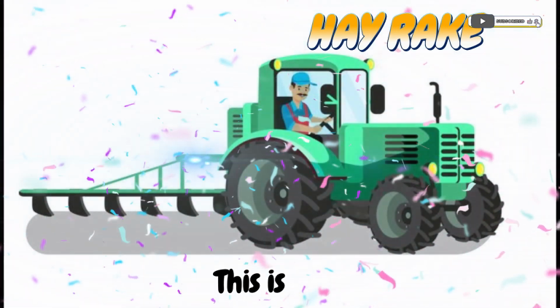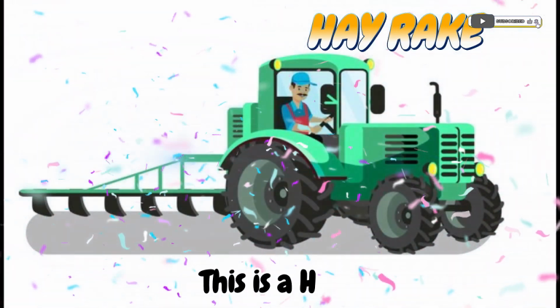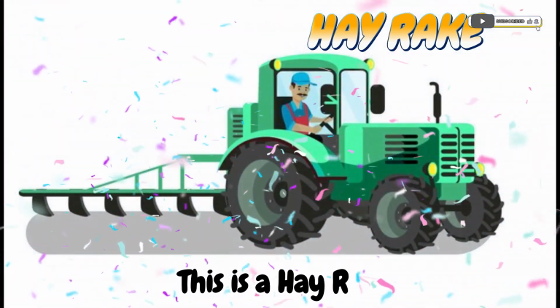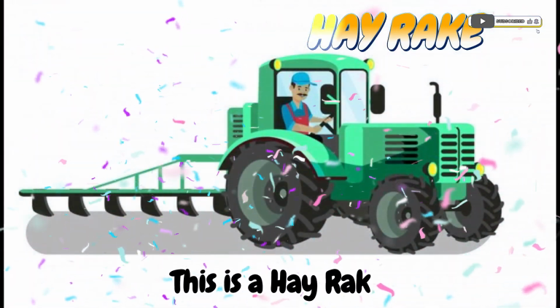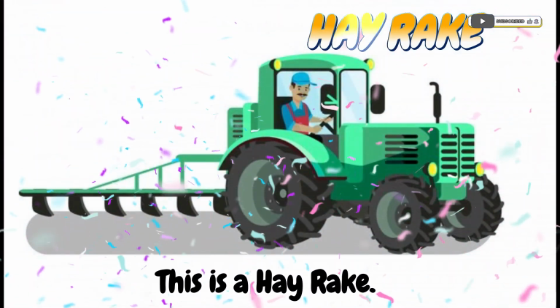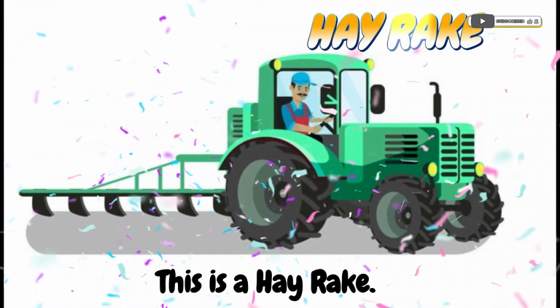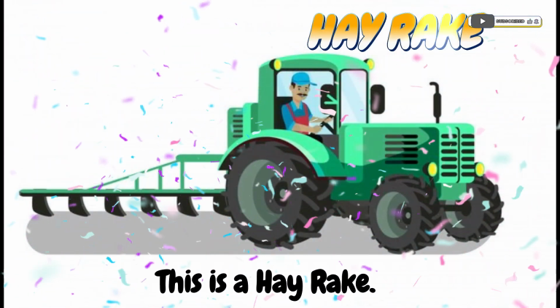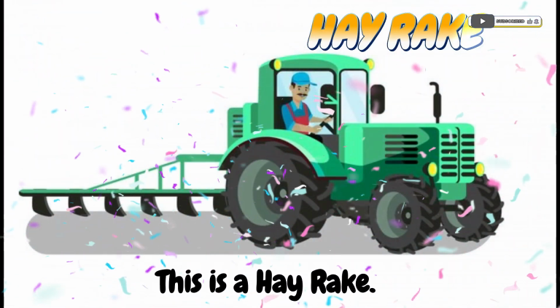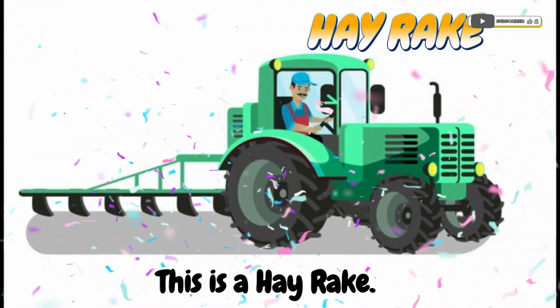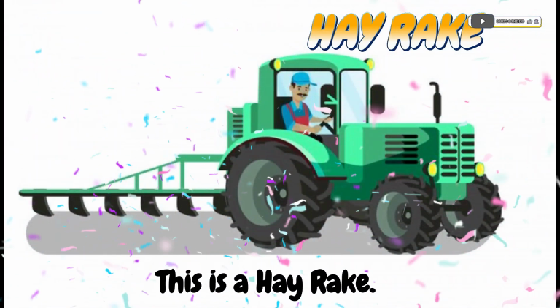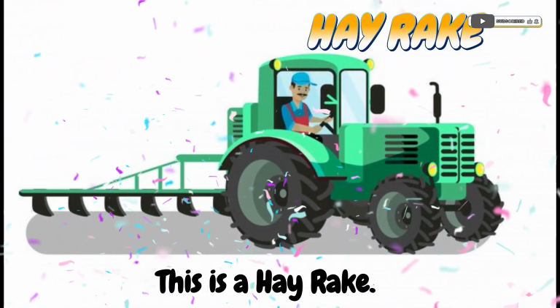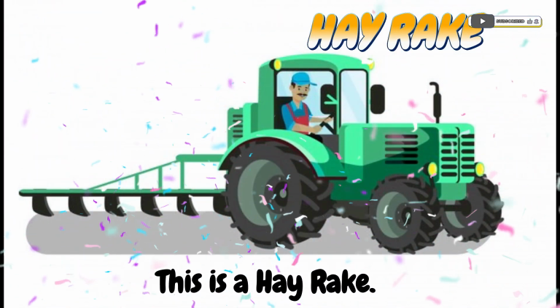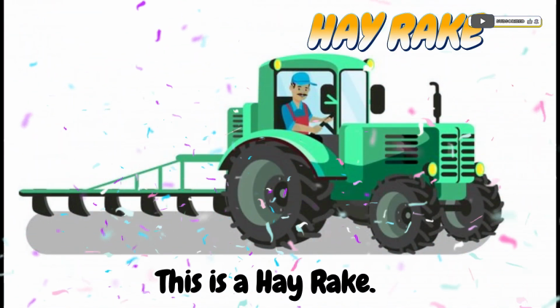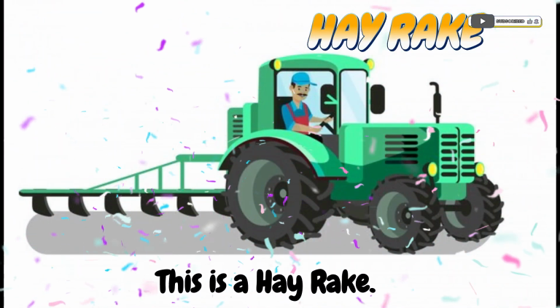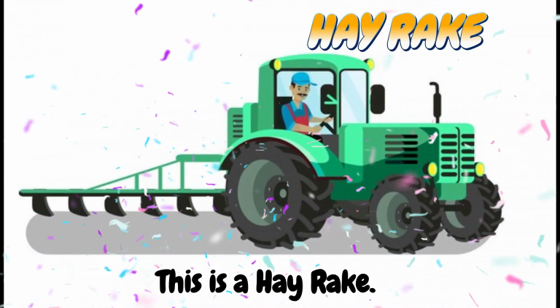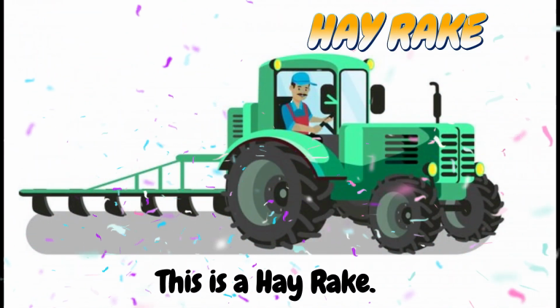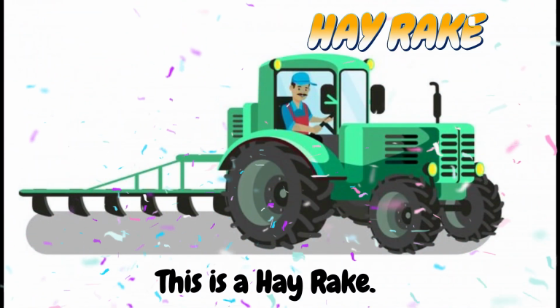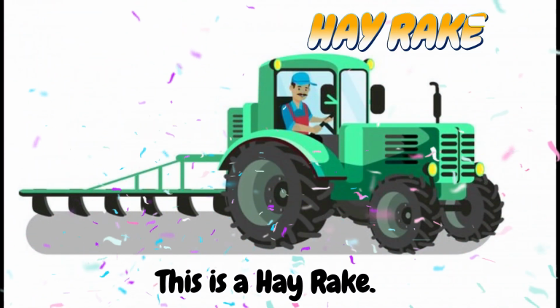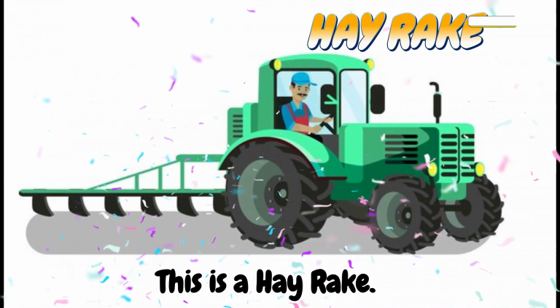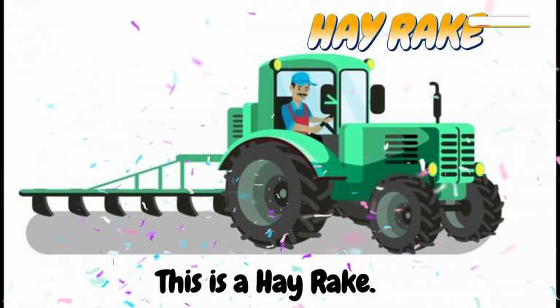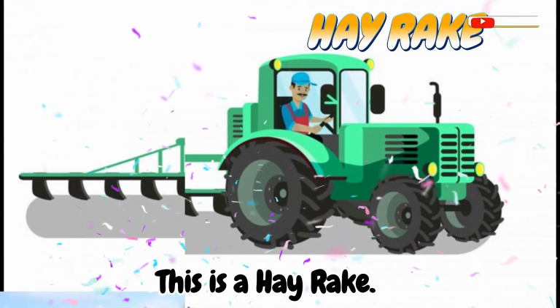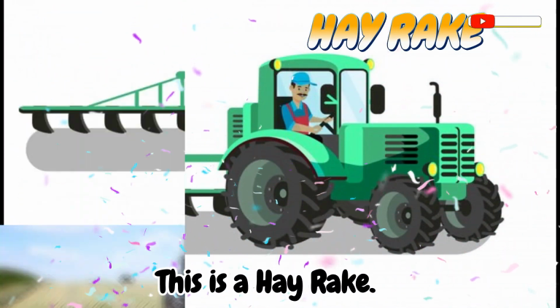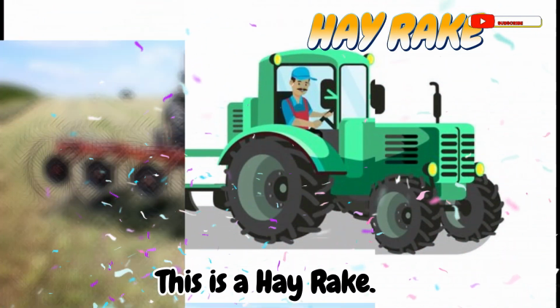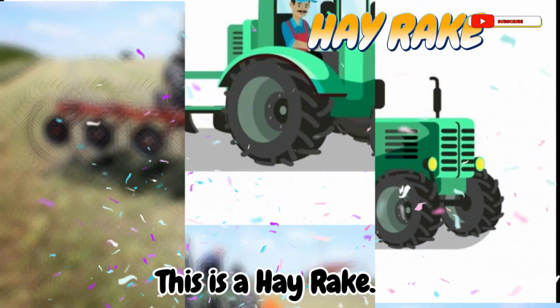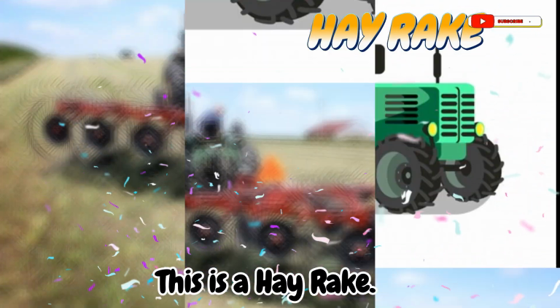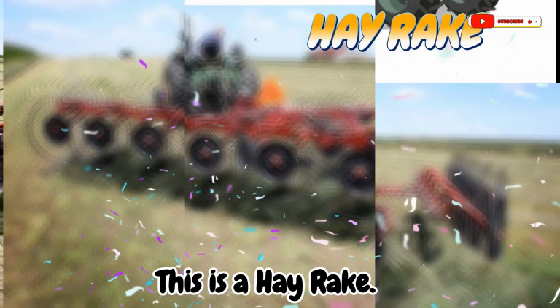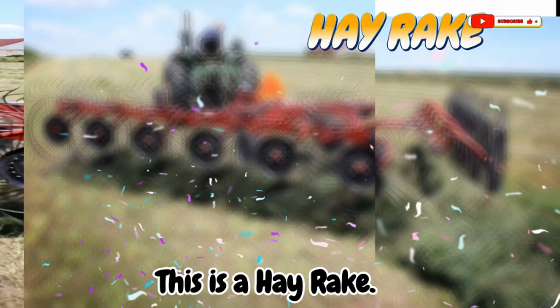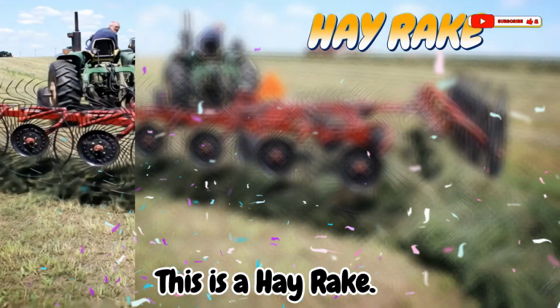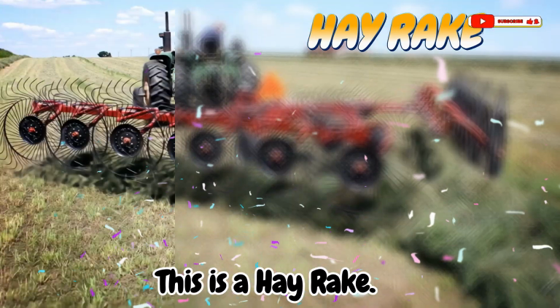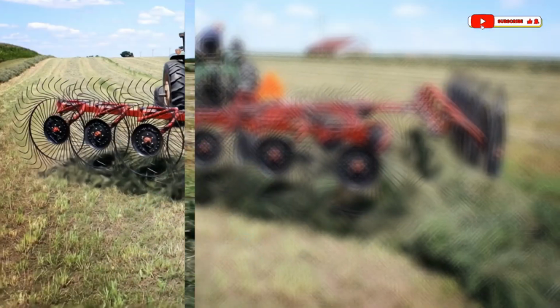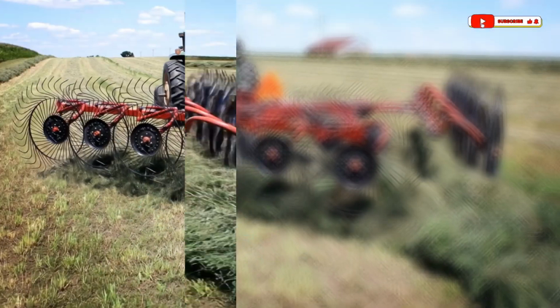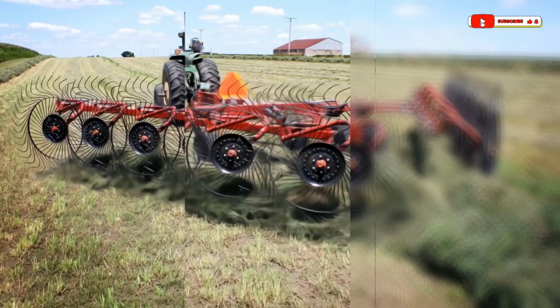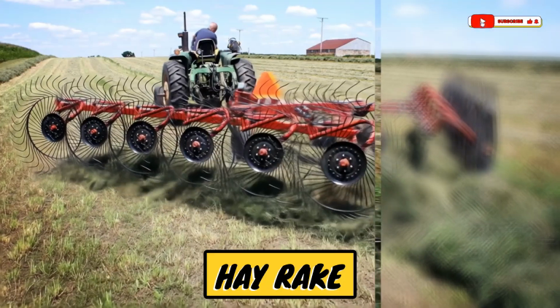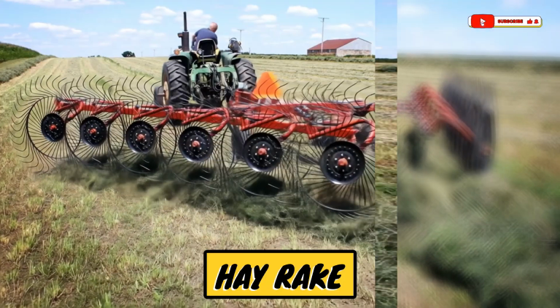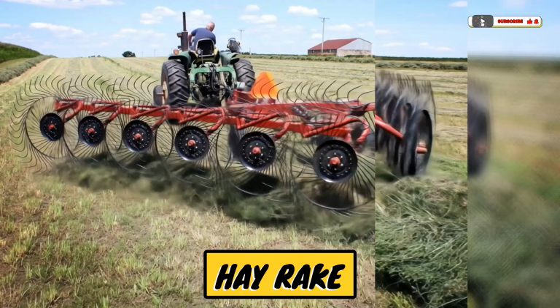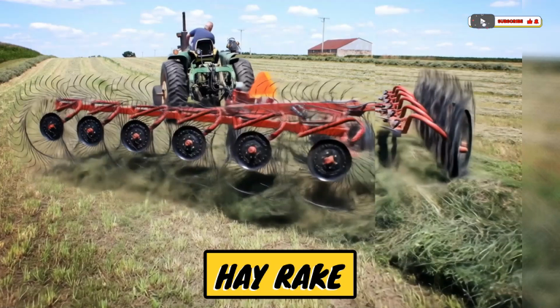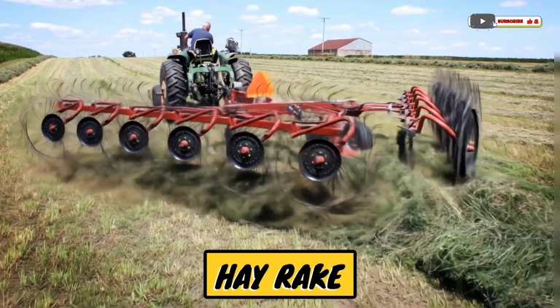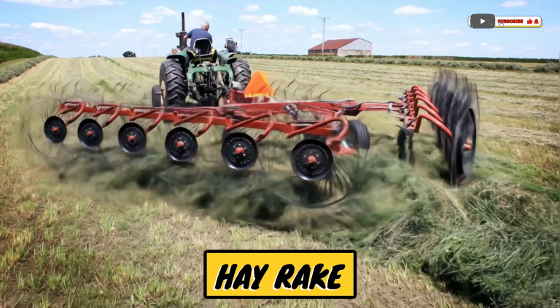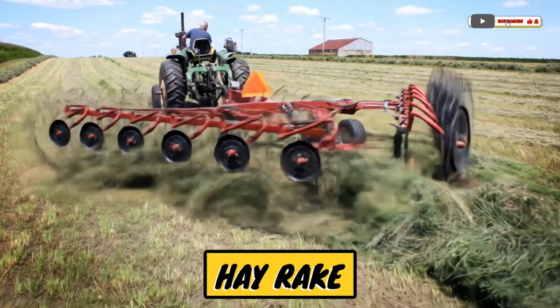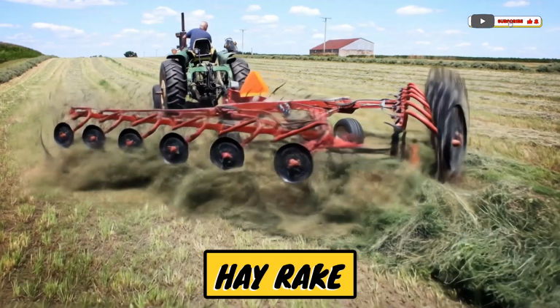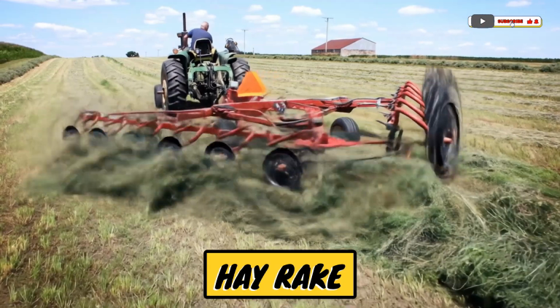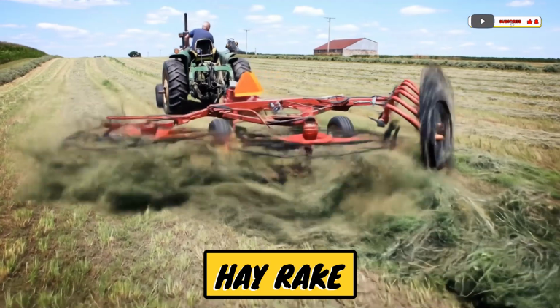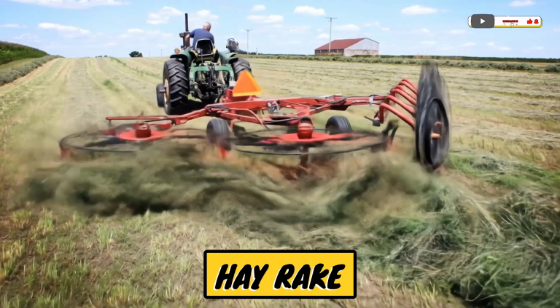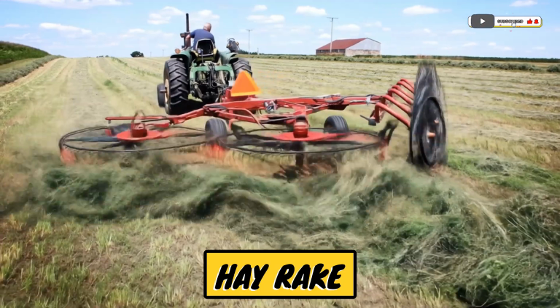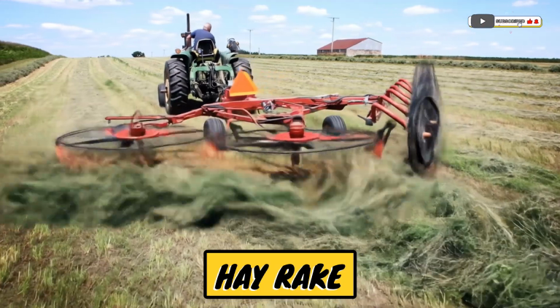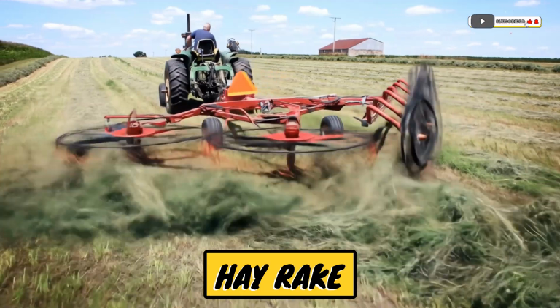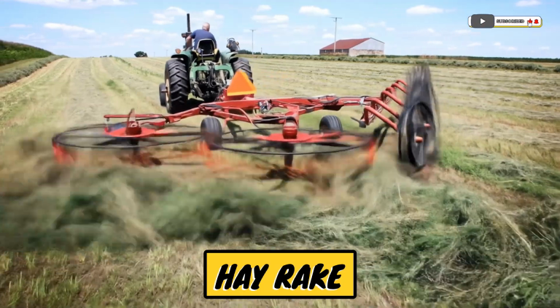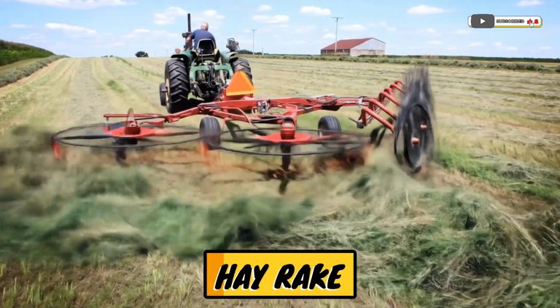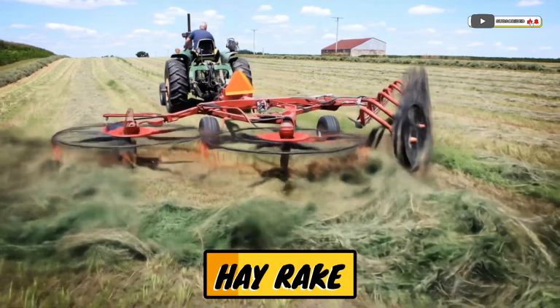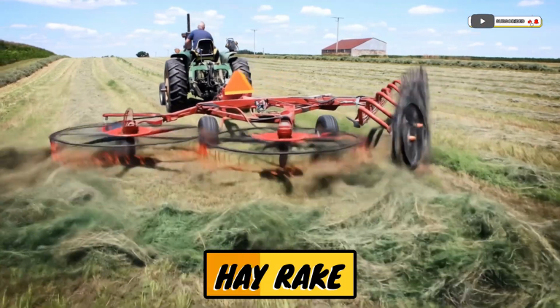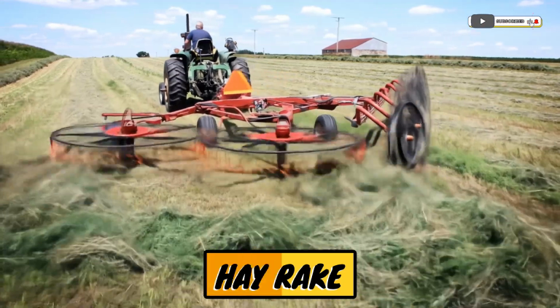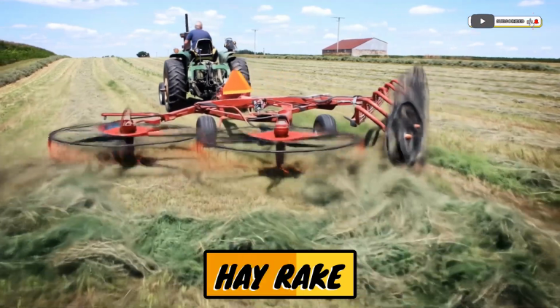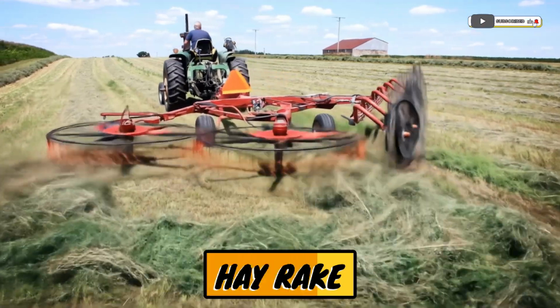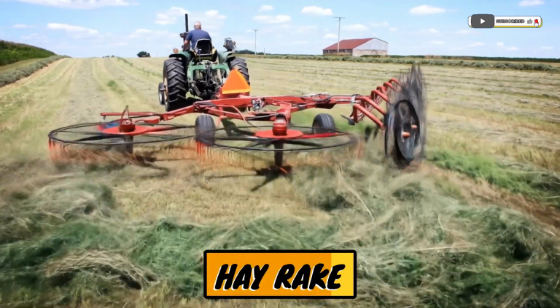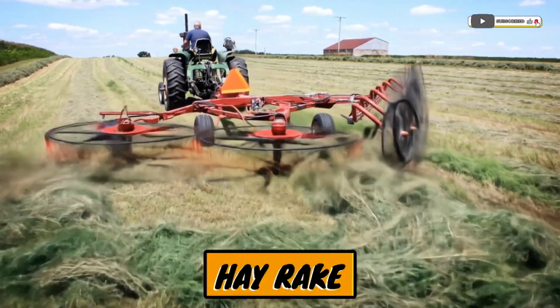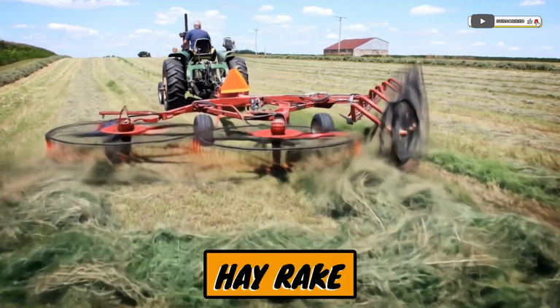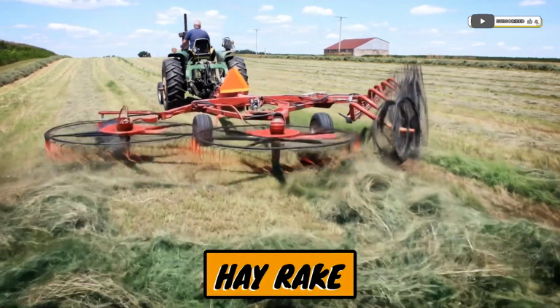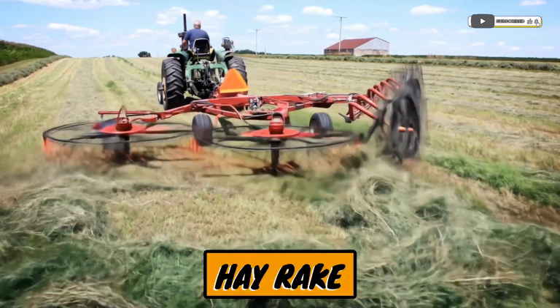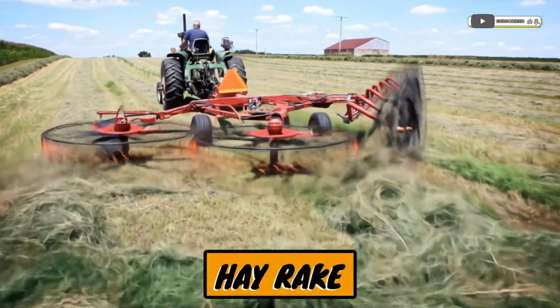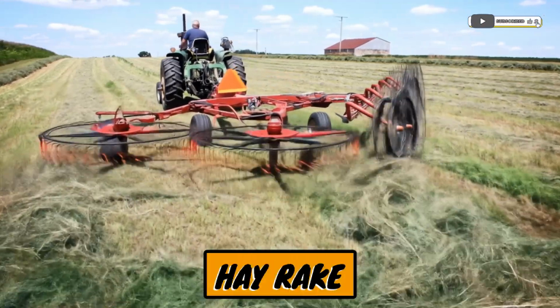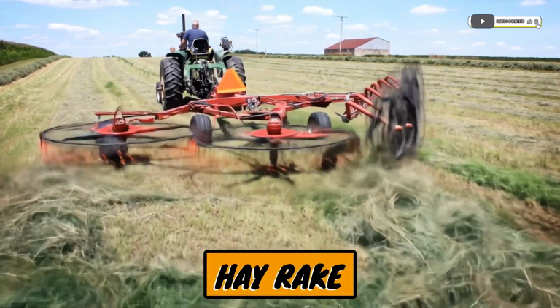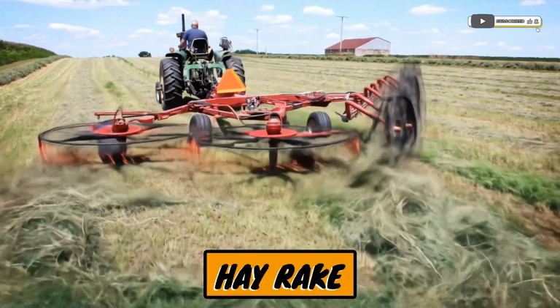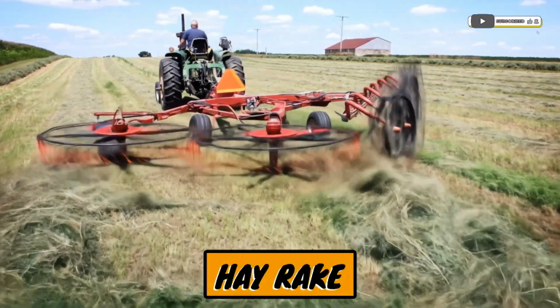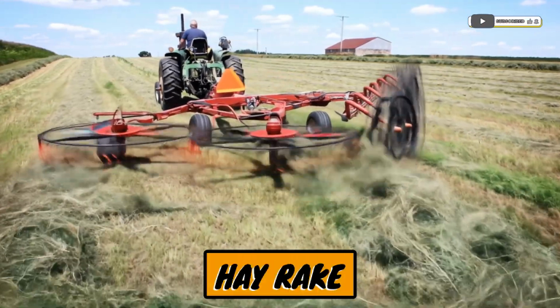This is a hay rake! A tool that gathers hay into piles or rows.